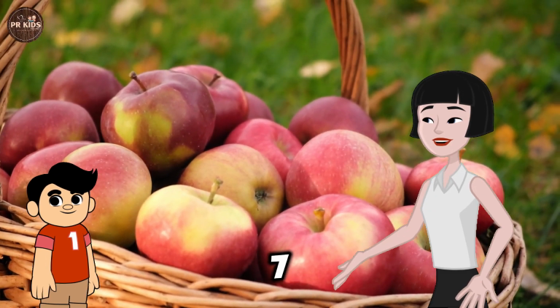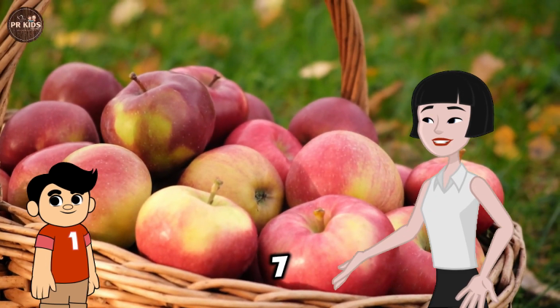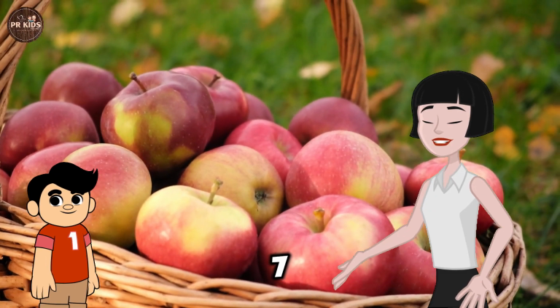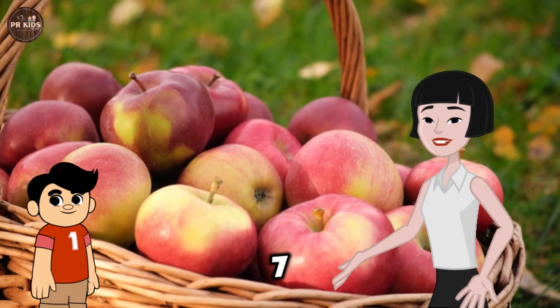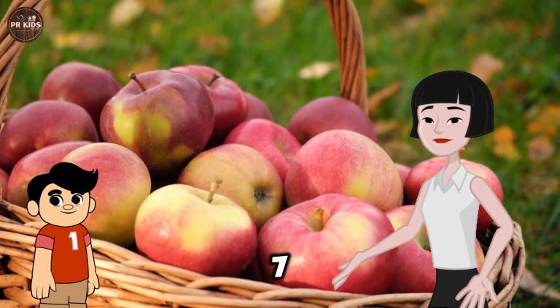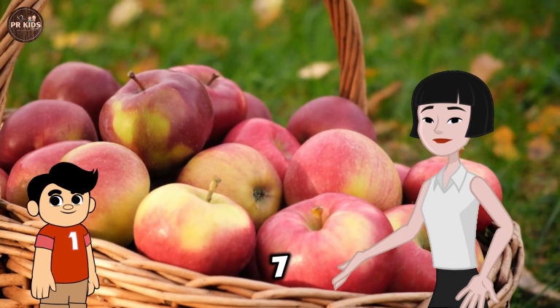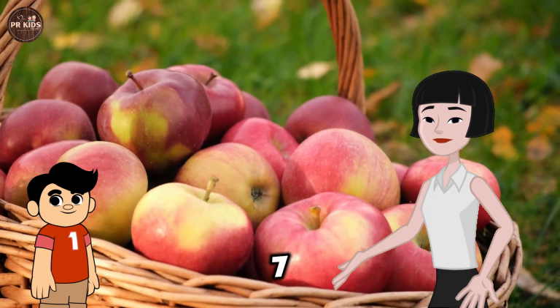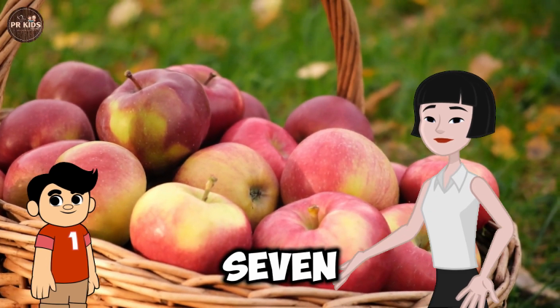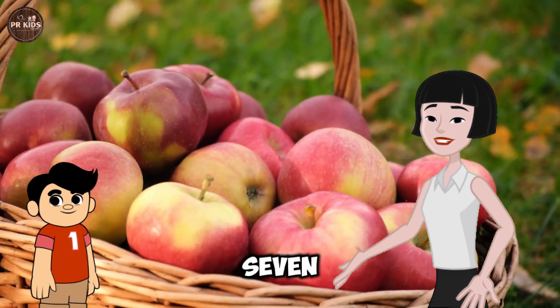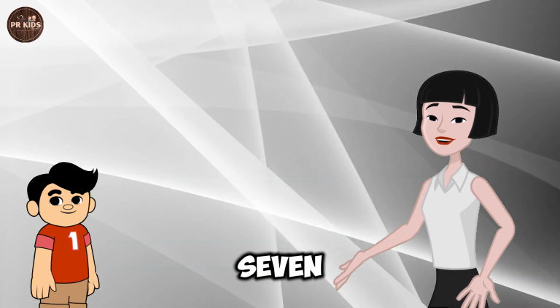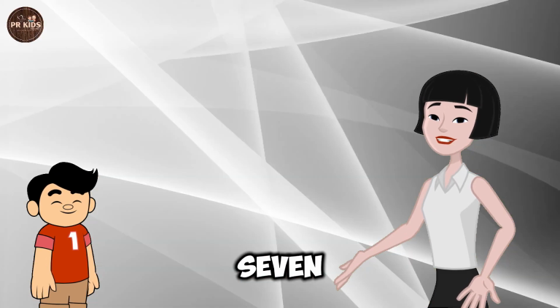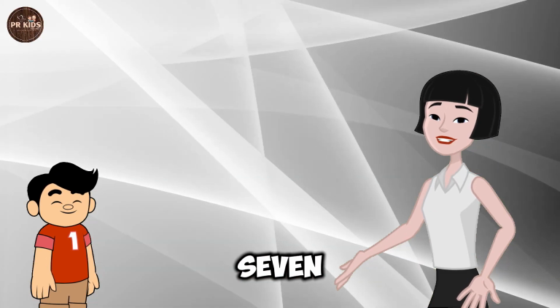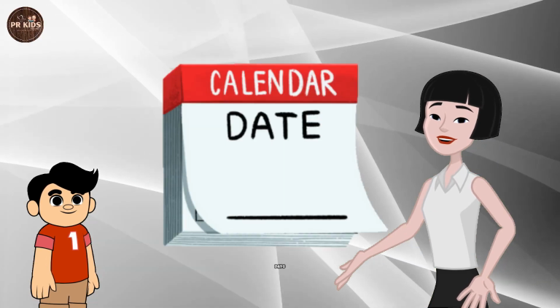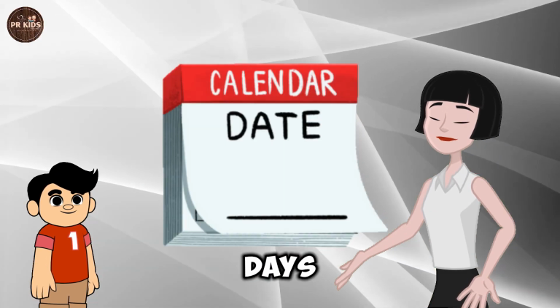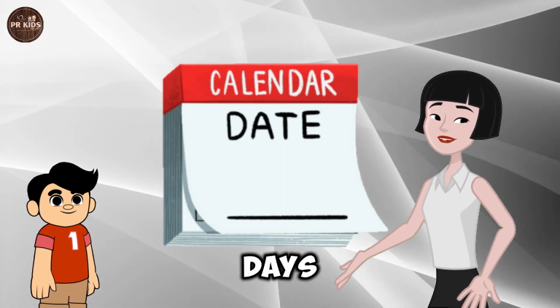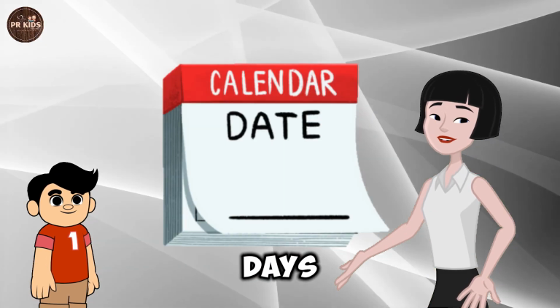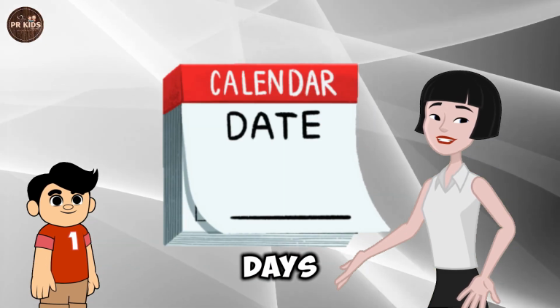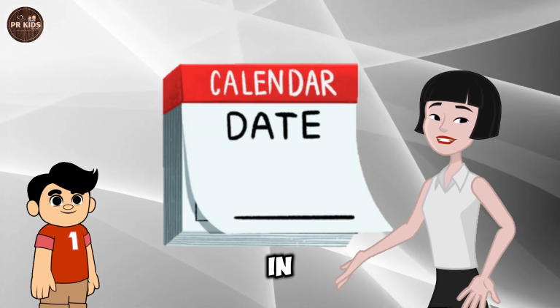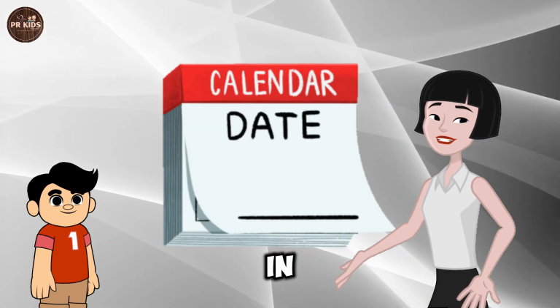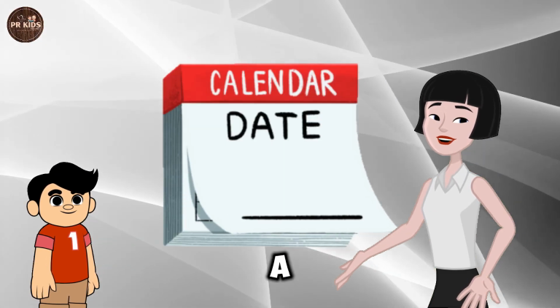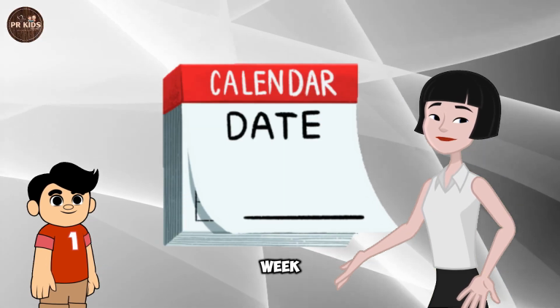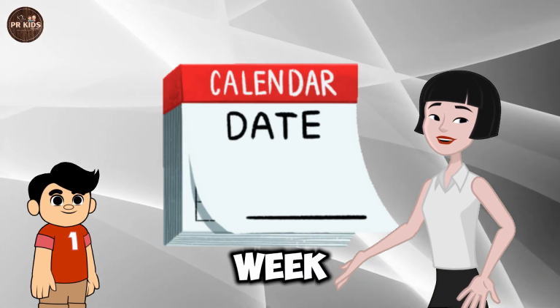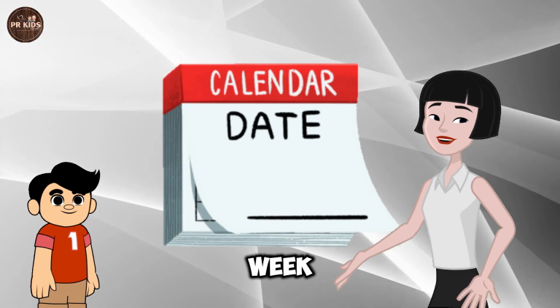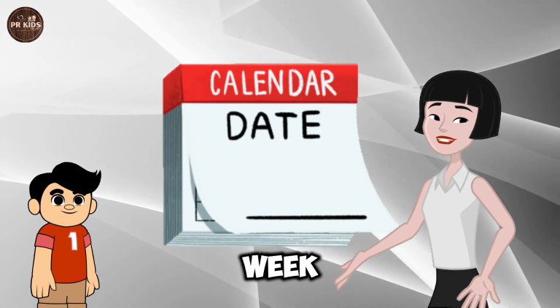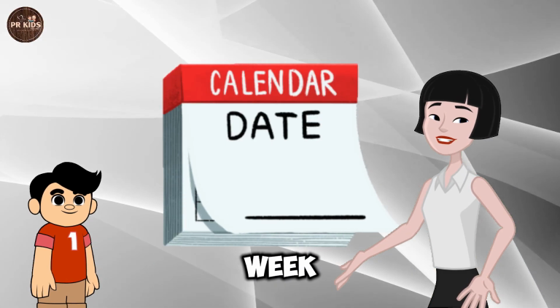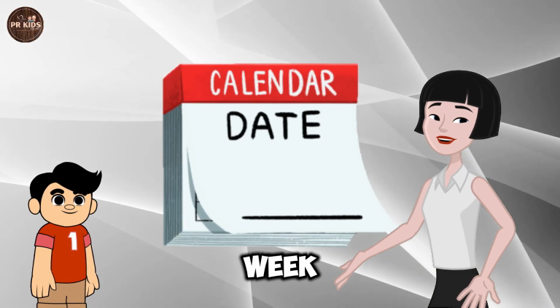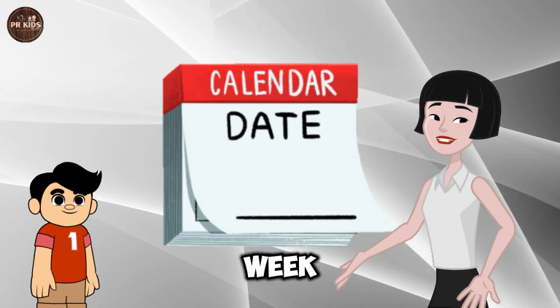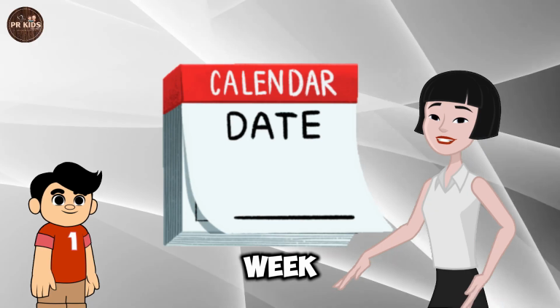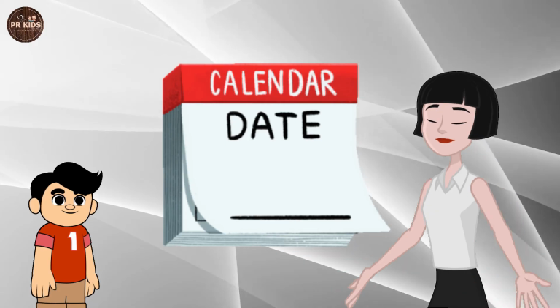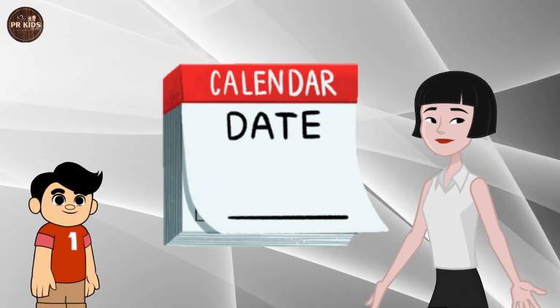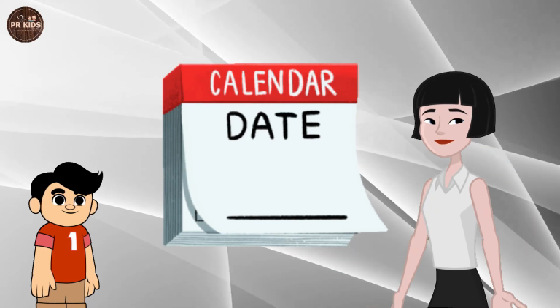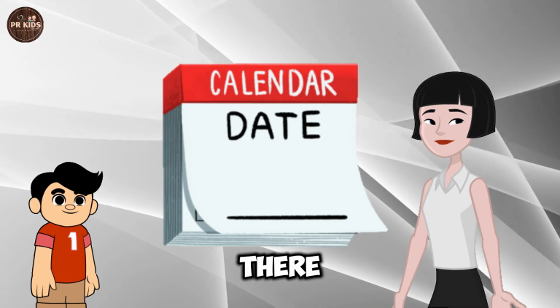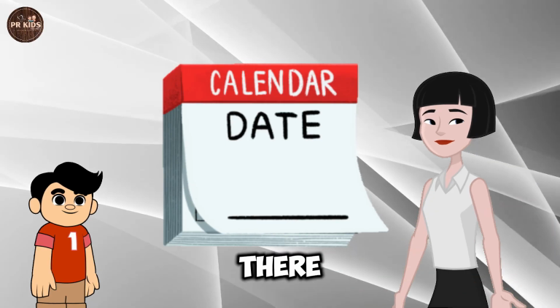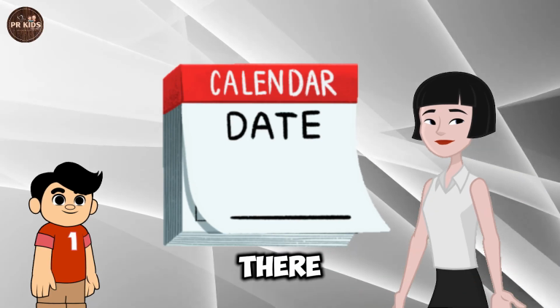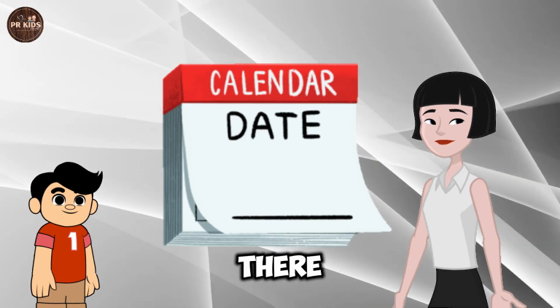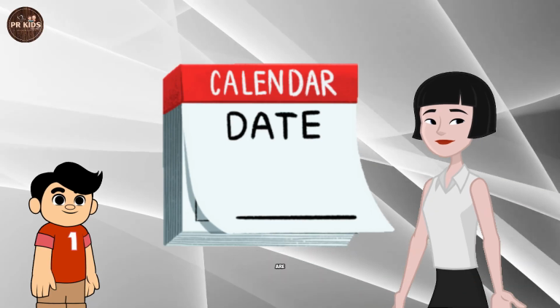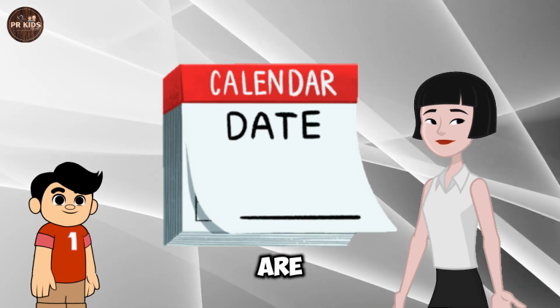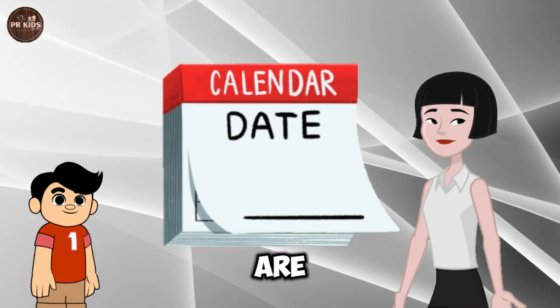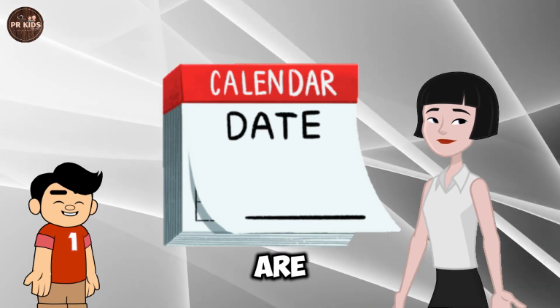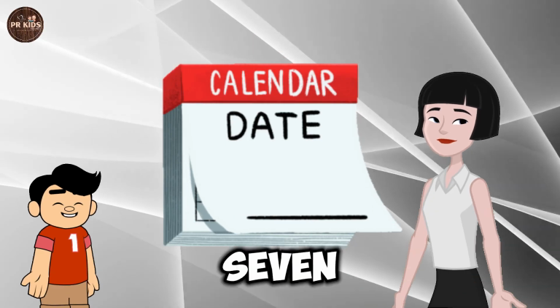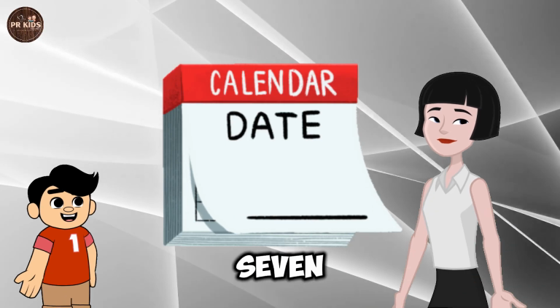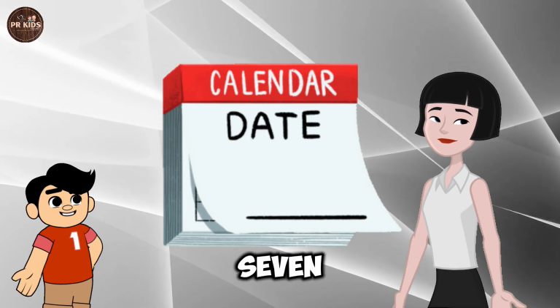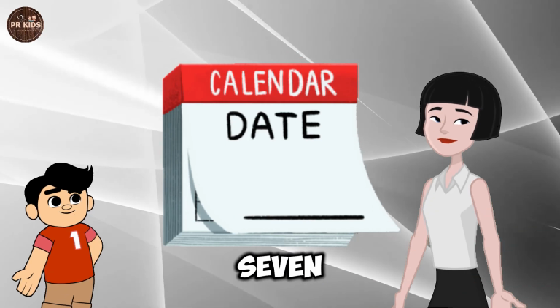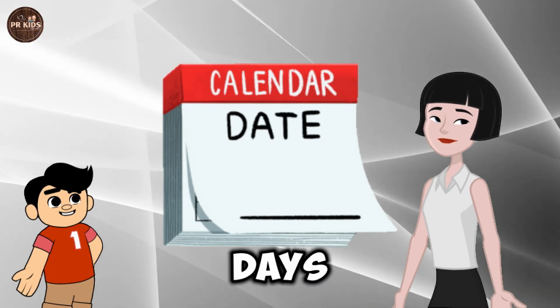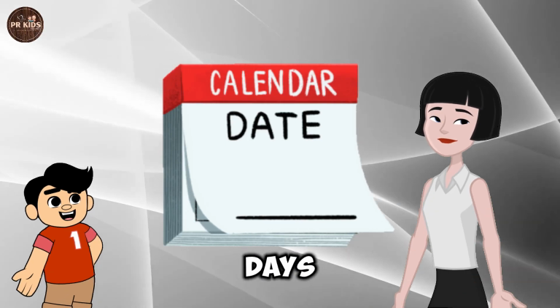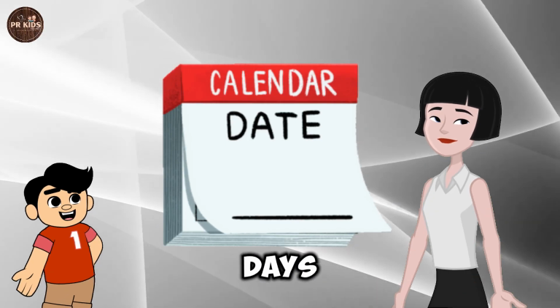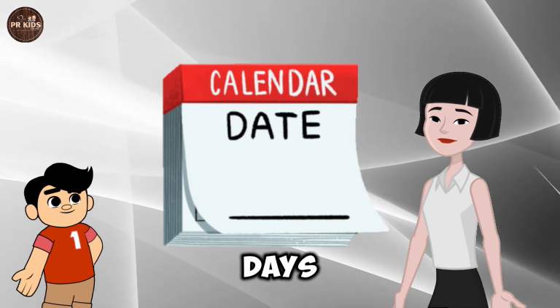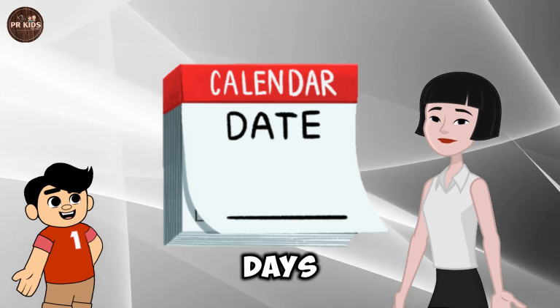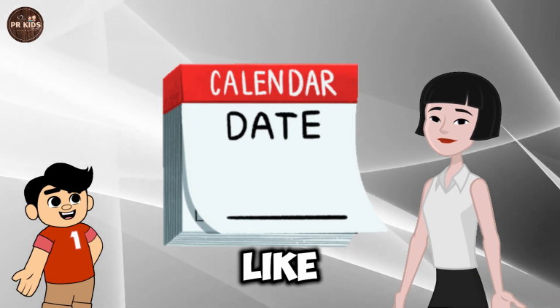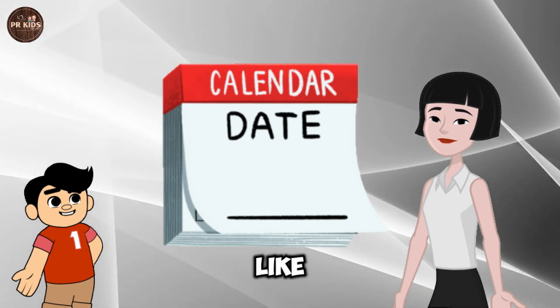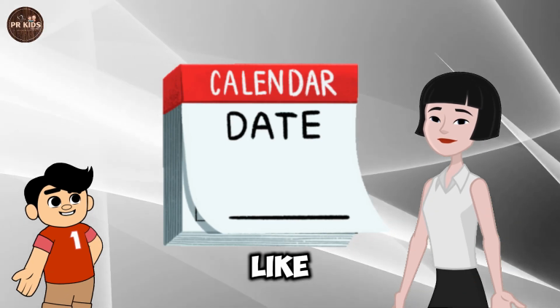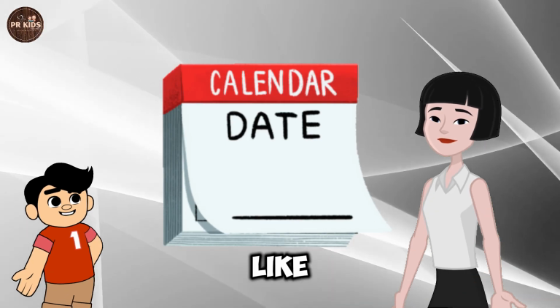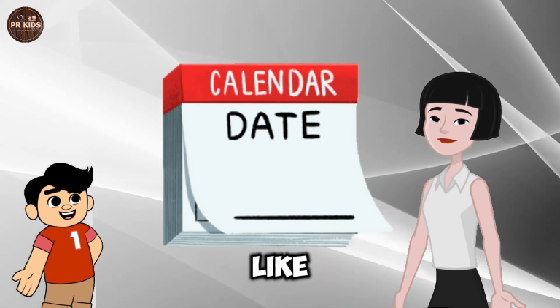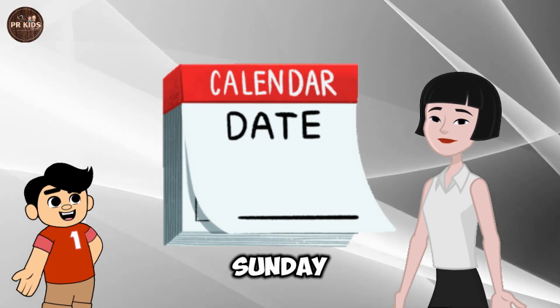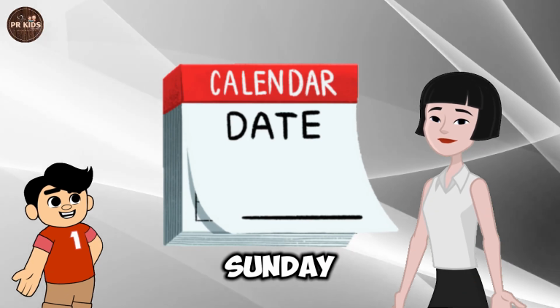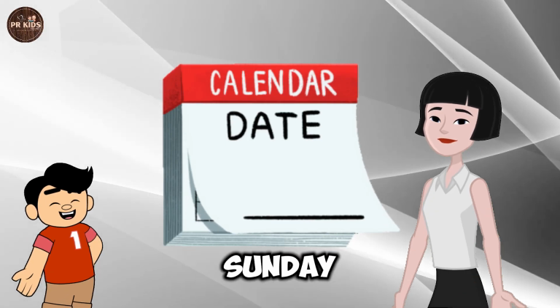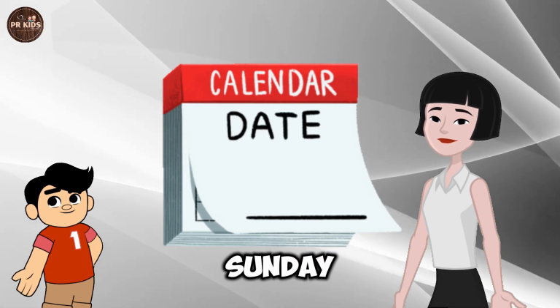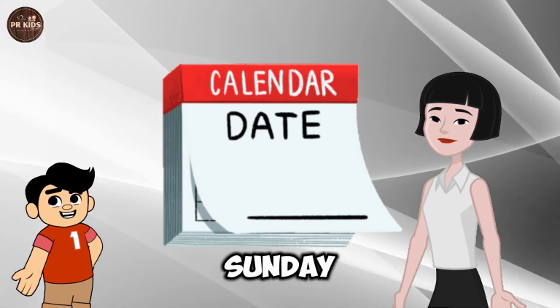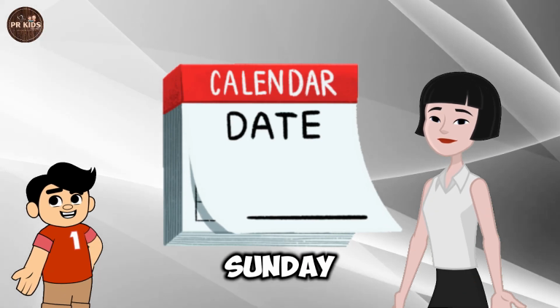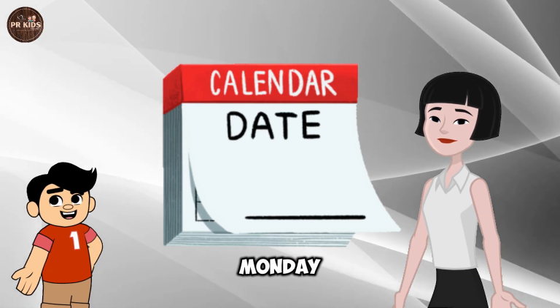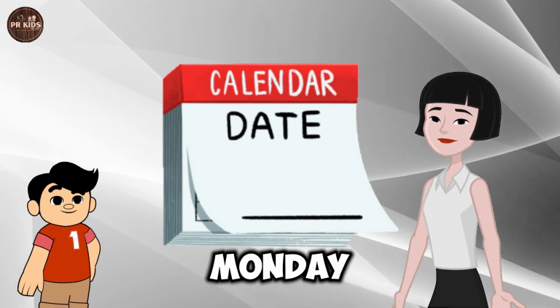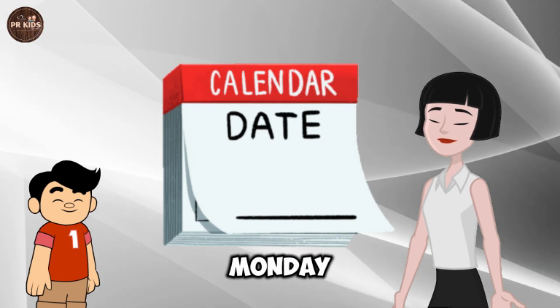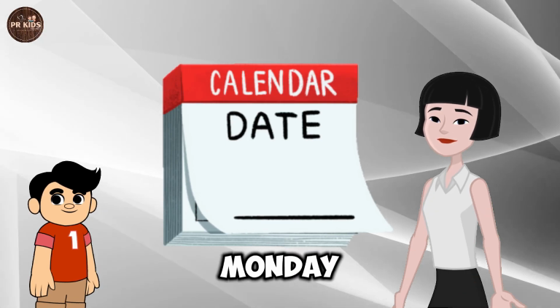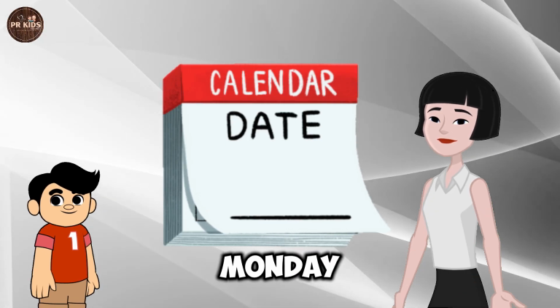This is the Number 7. Seven days in a week. There are seven days, like Sunday, Monday...